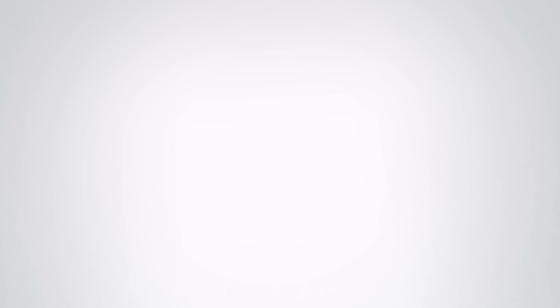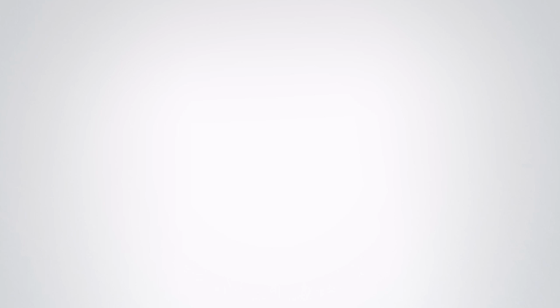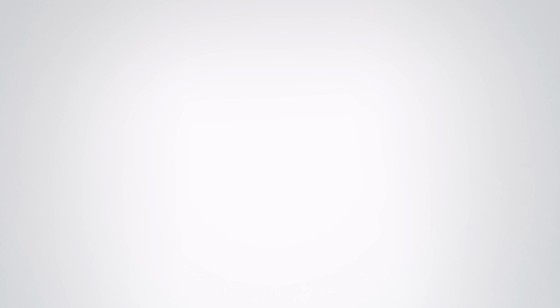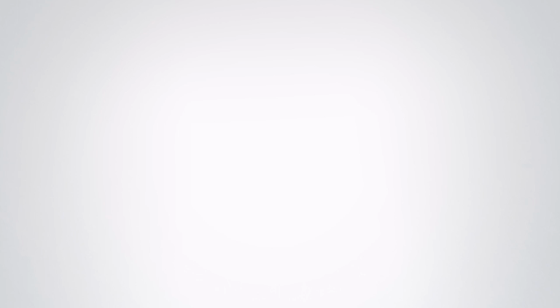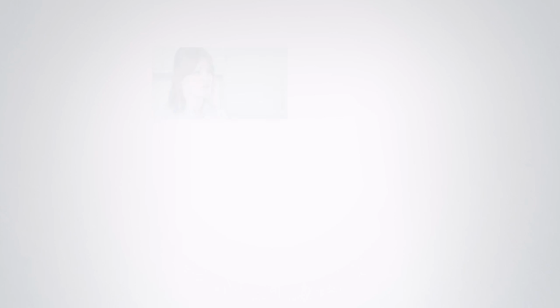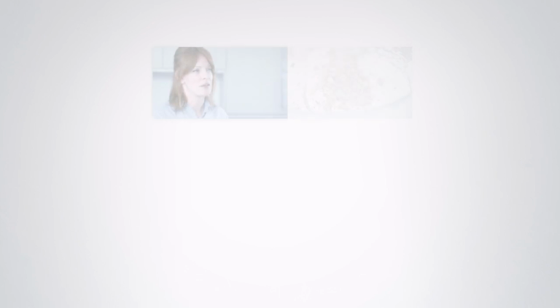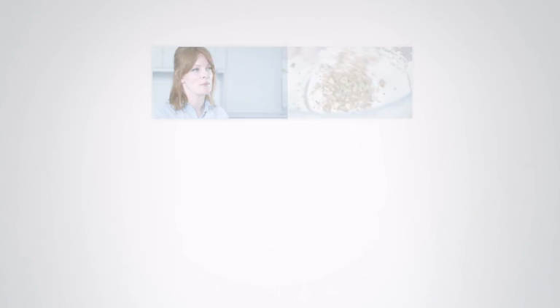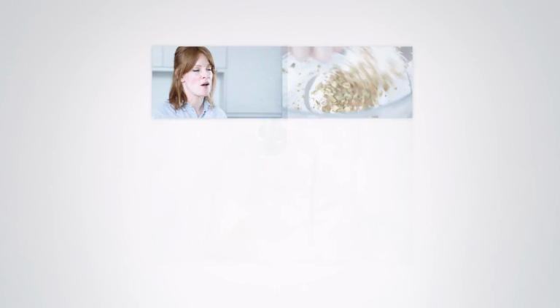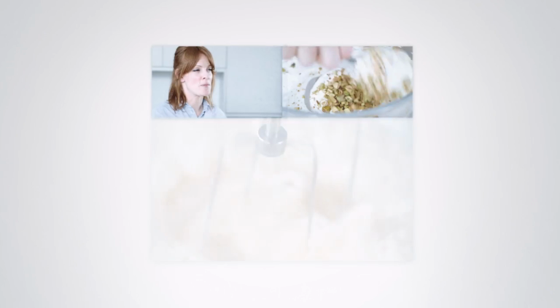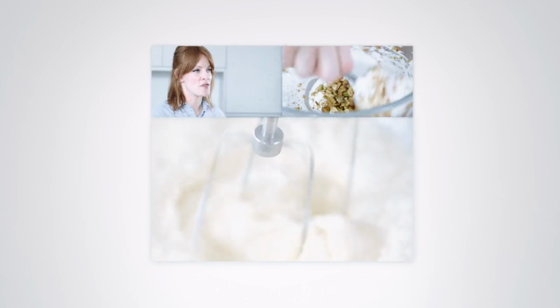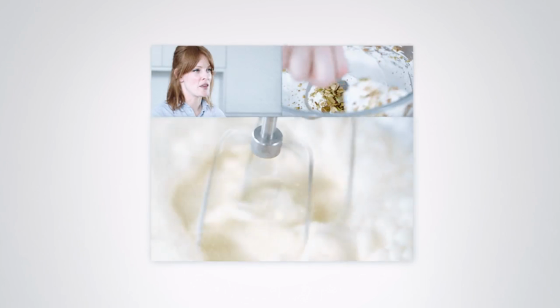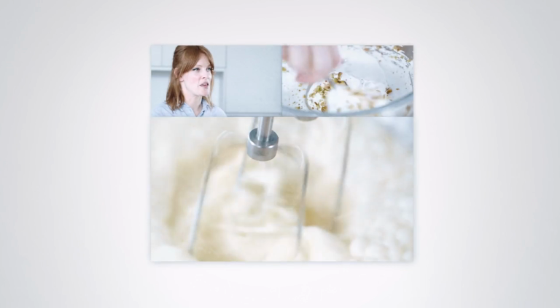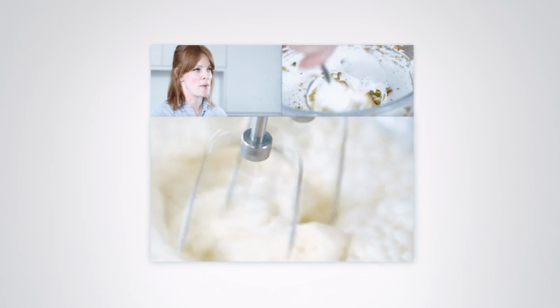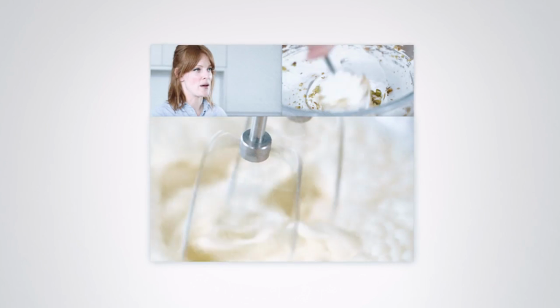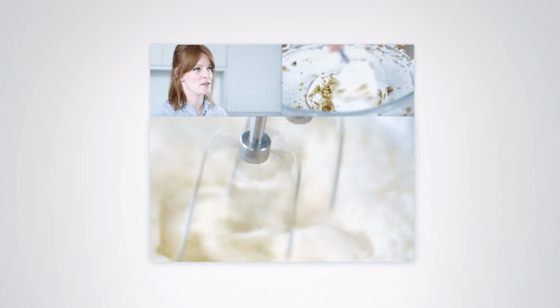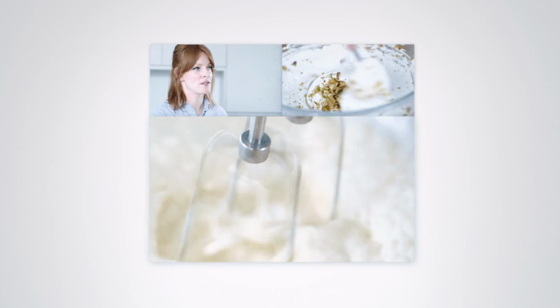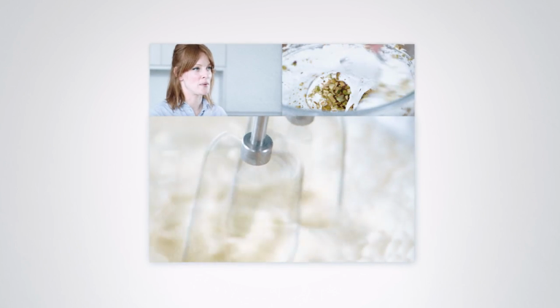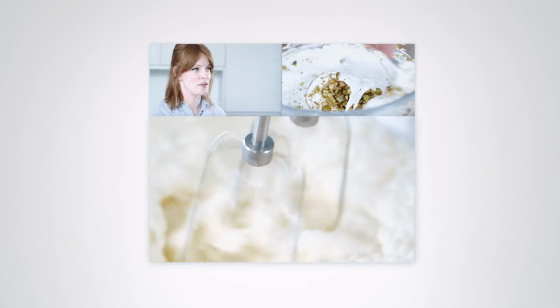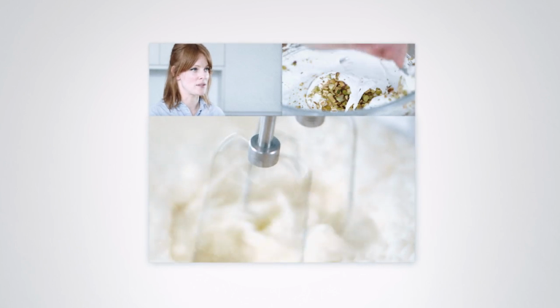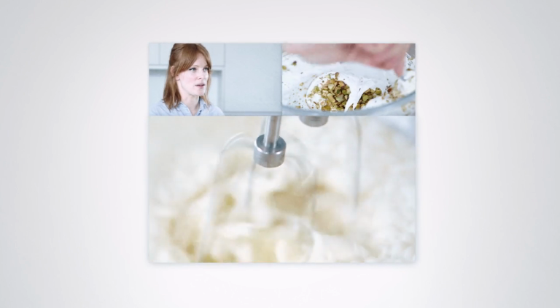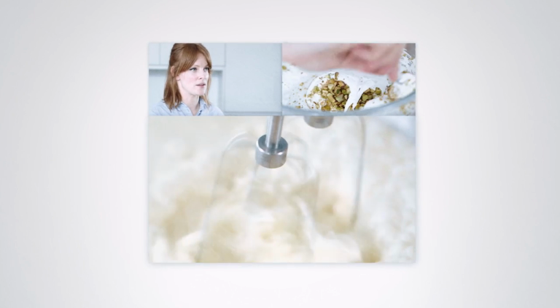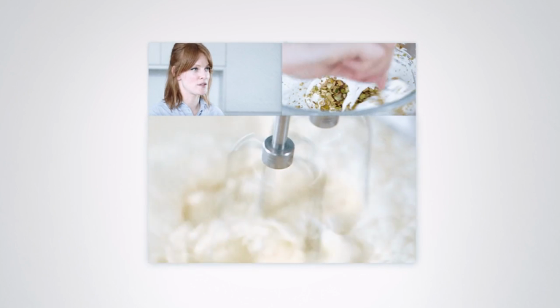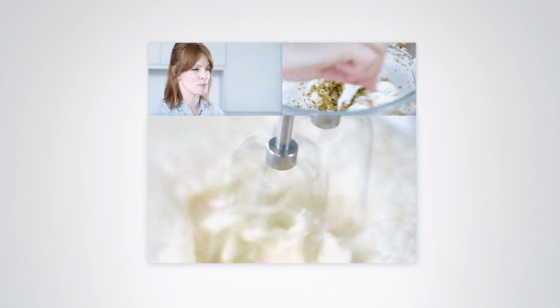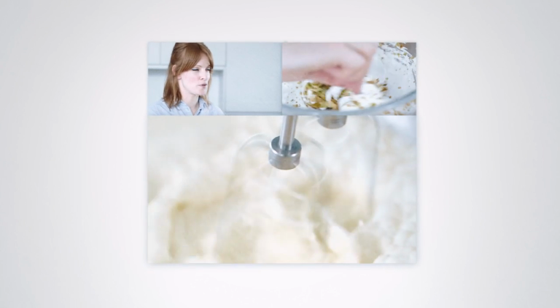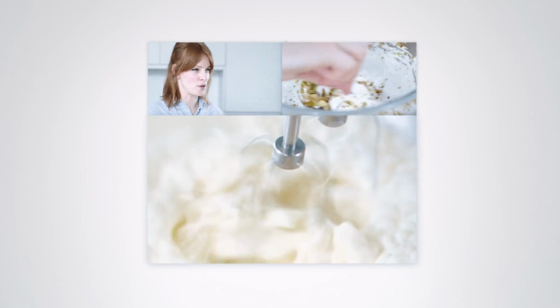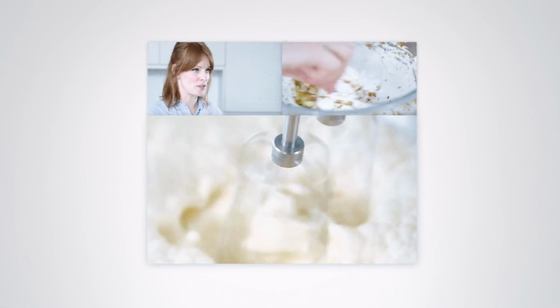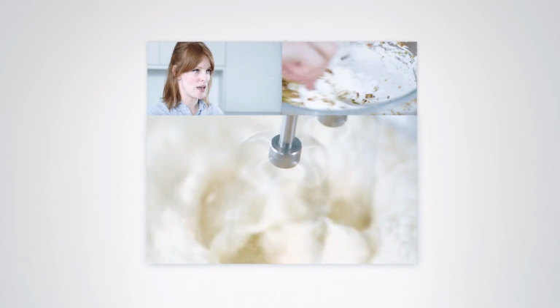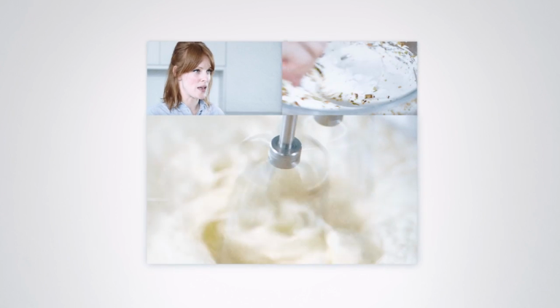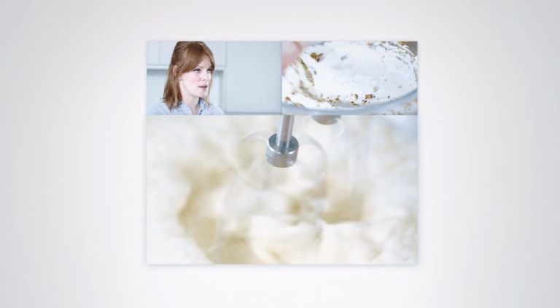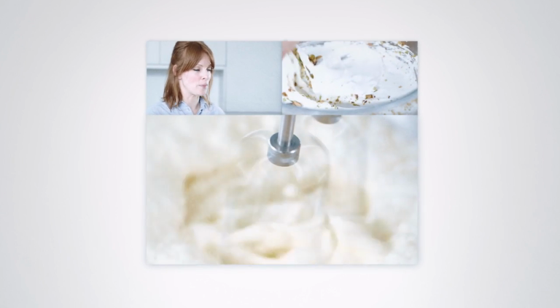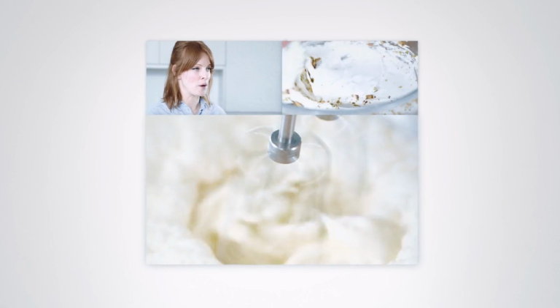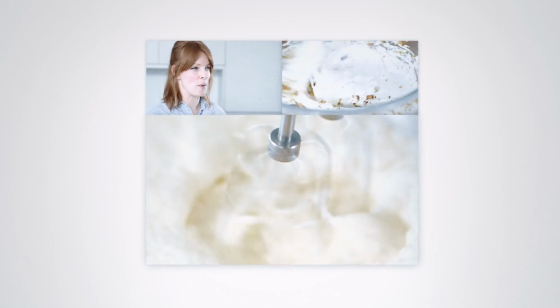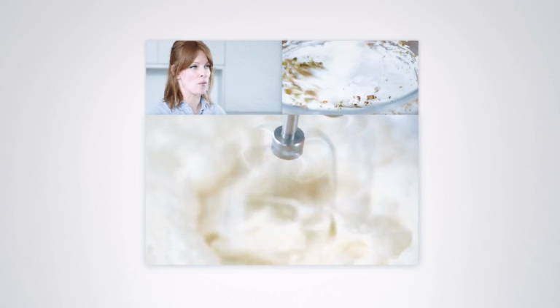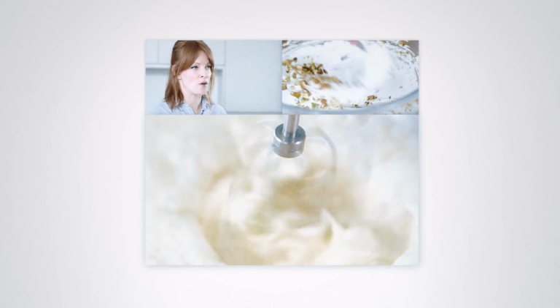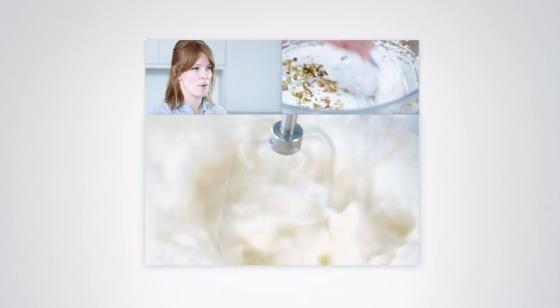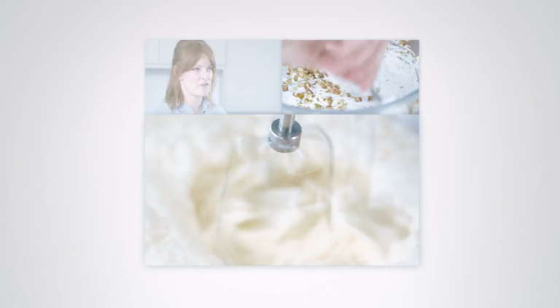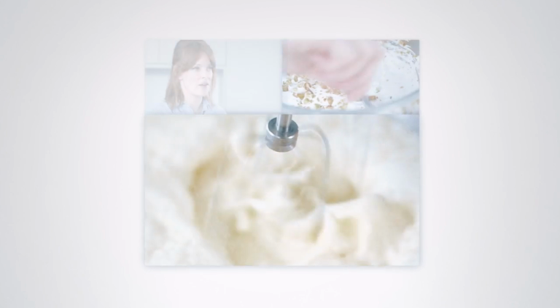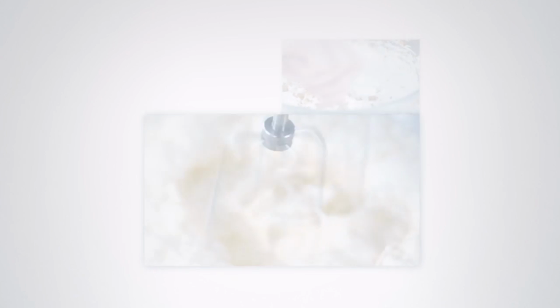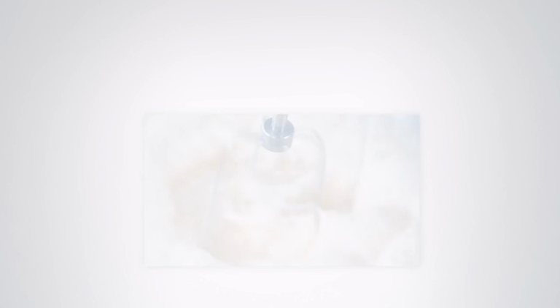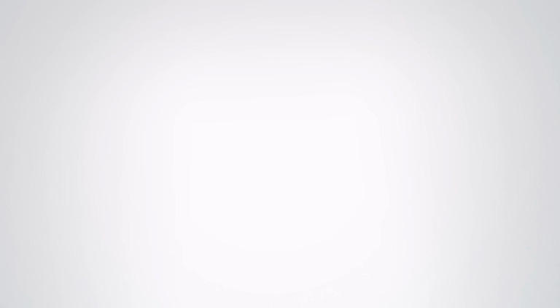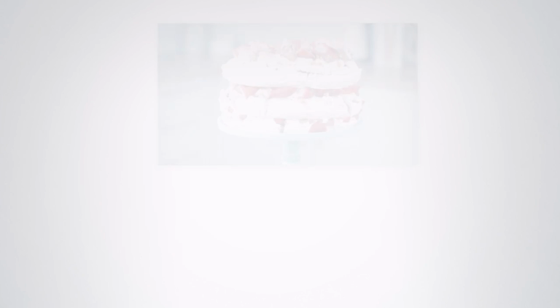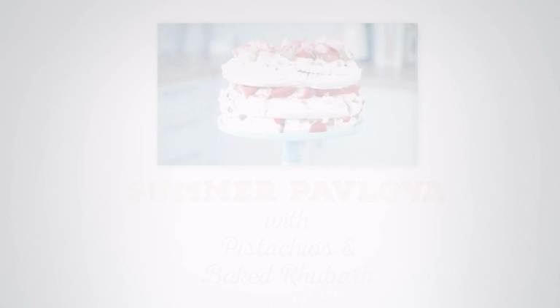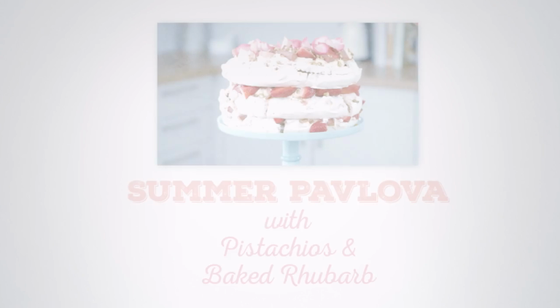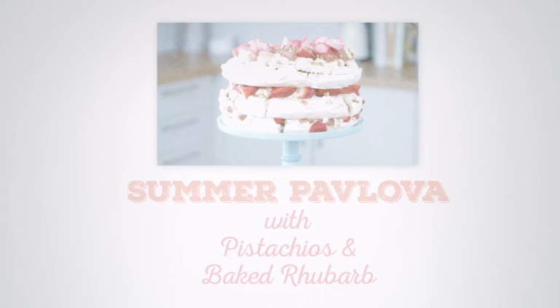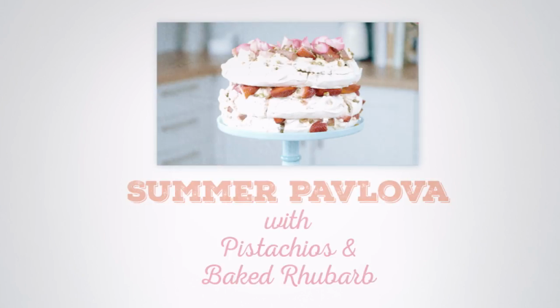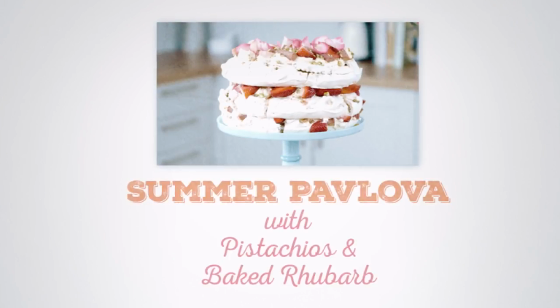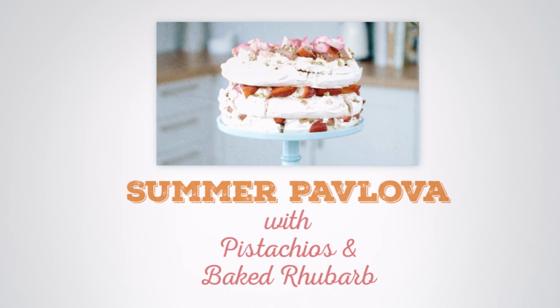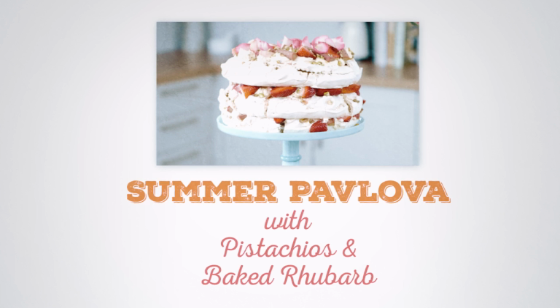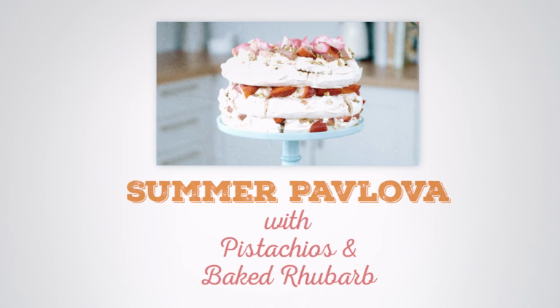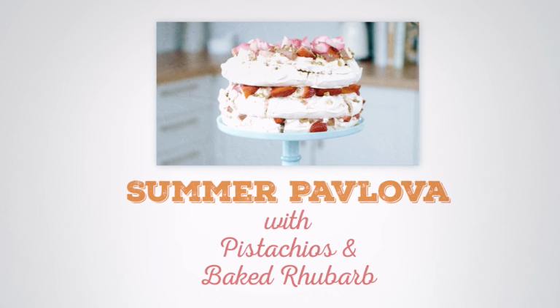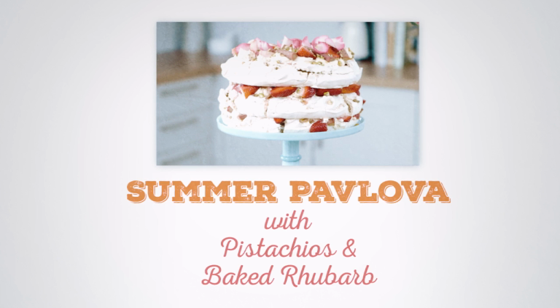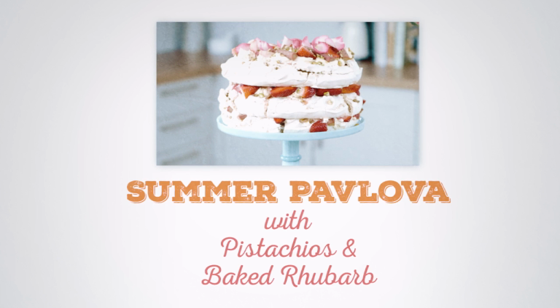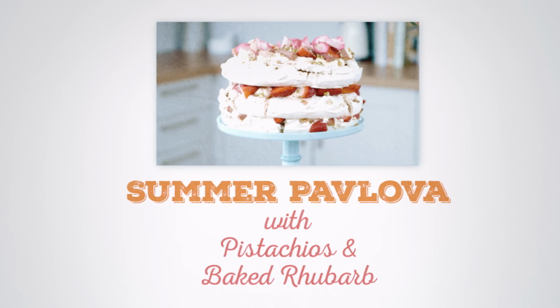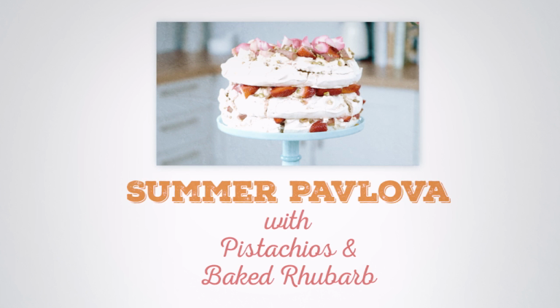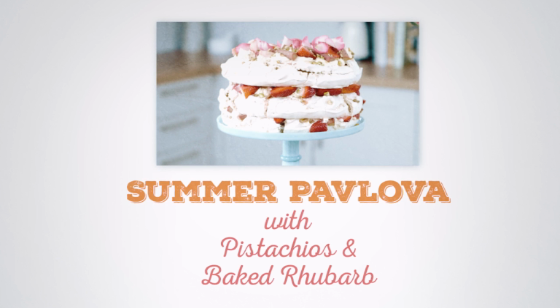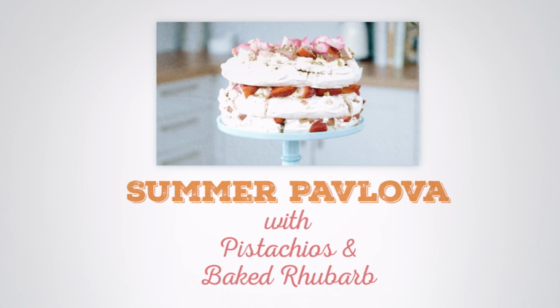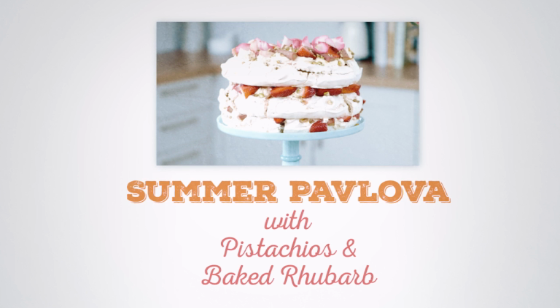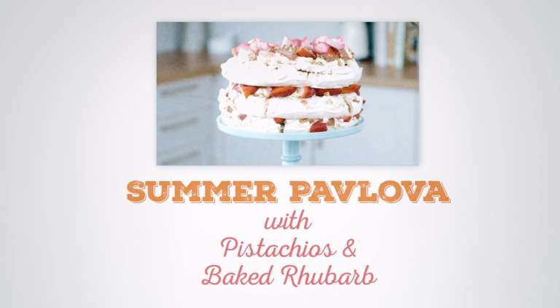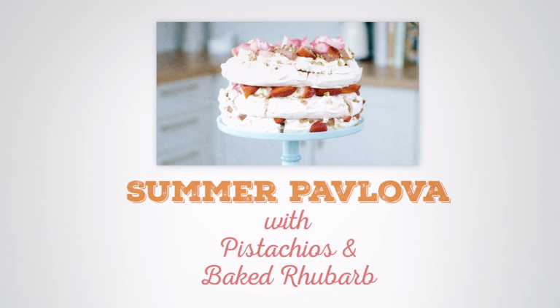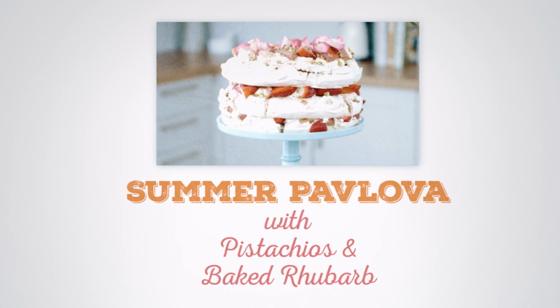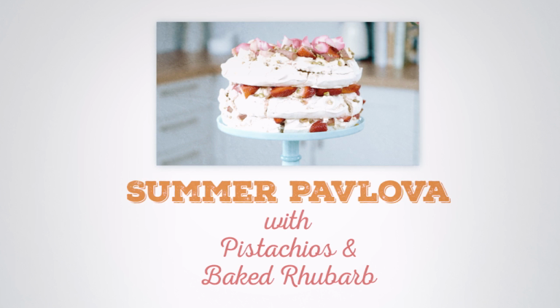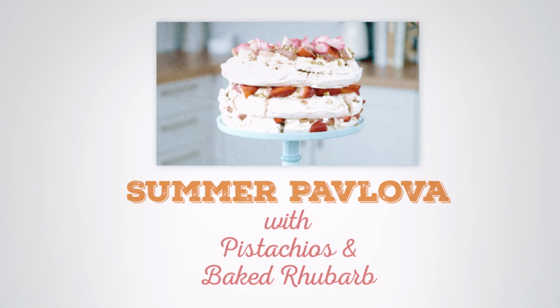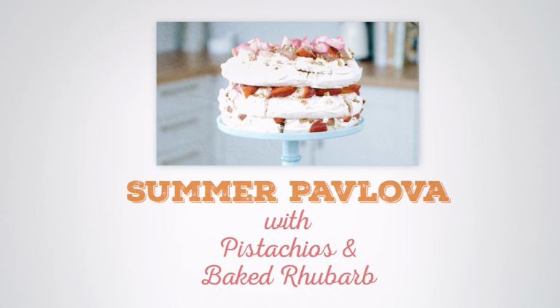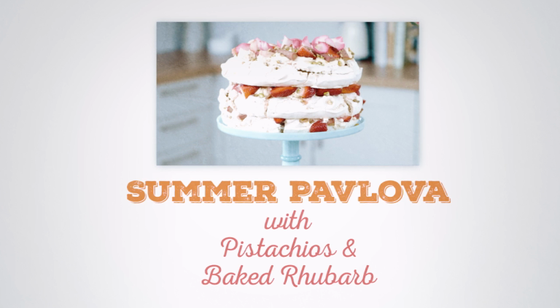With the warmer weather approaching, I've been thinking about summer desserts, so today I'm going to make one of my favourites: a pavlova.